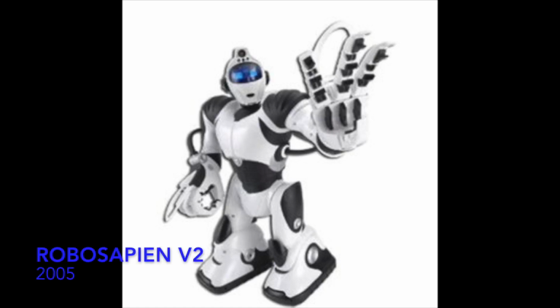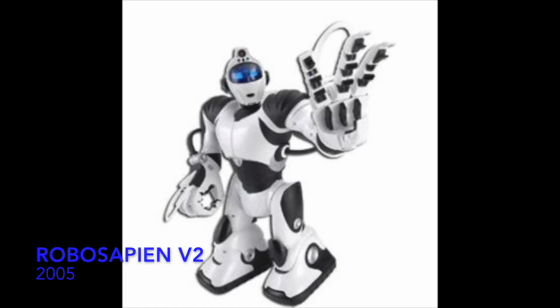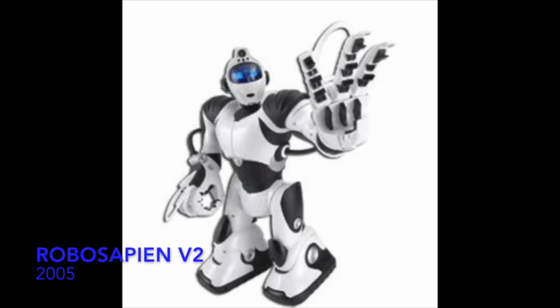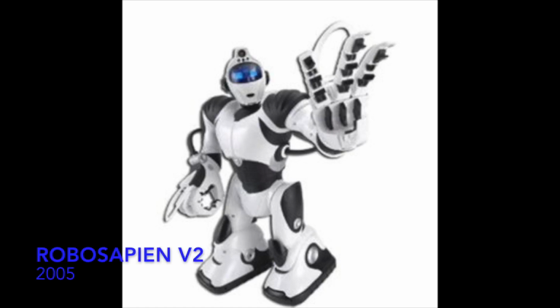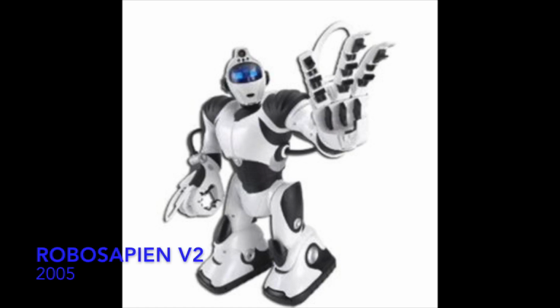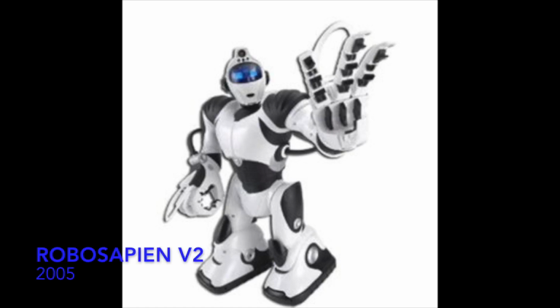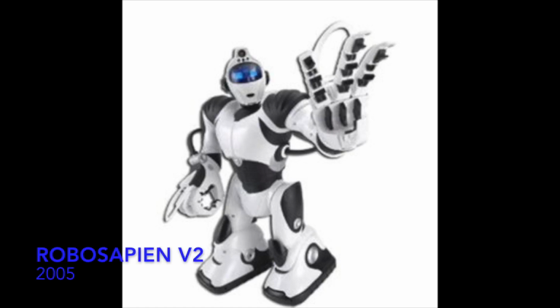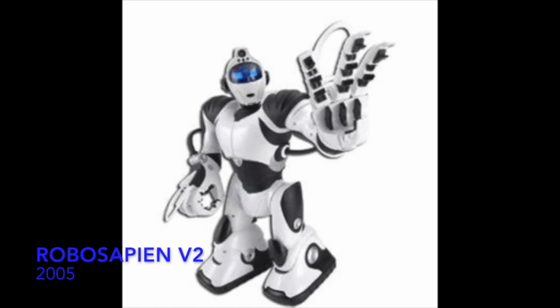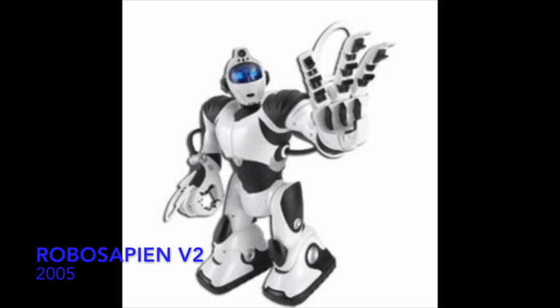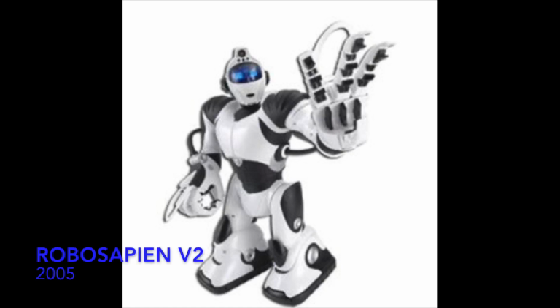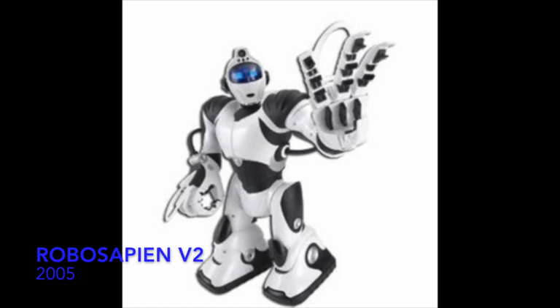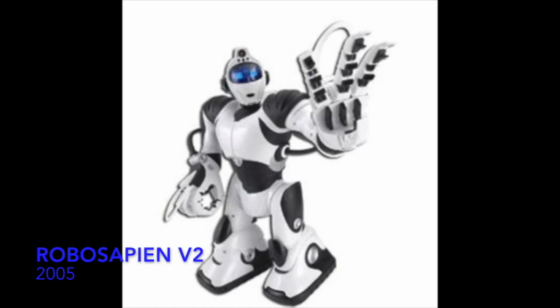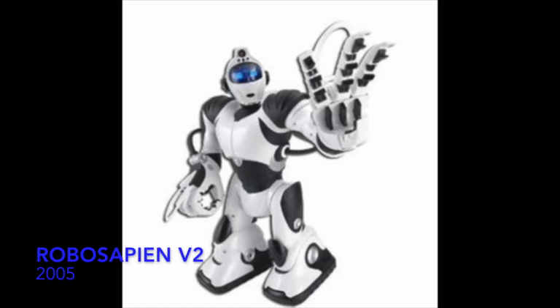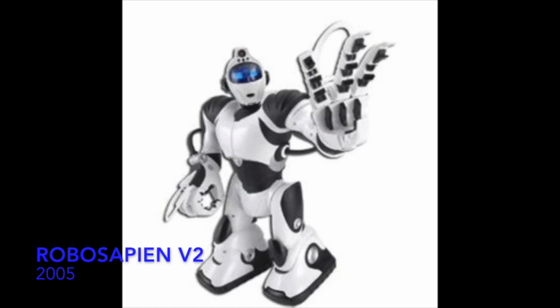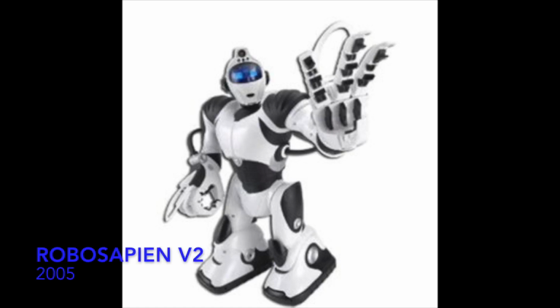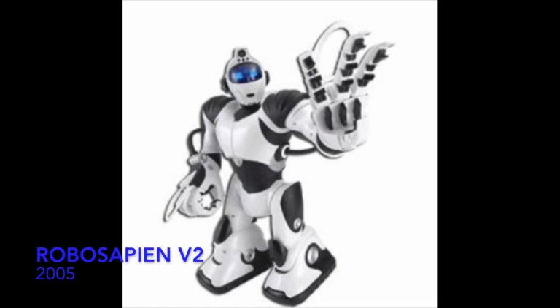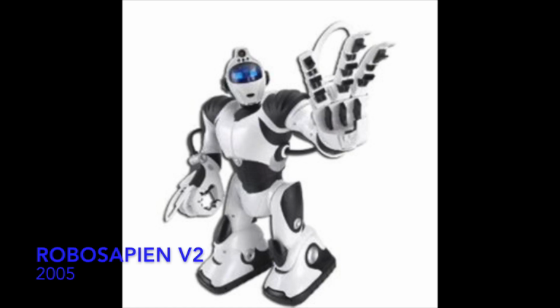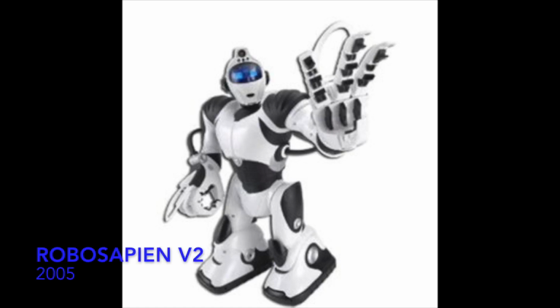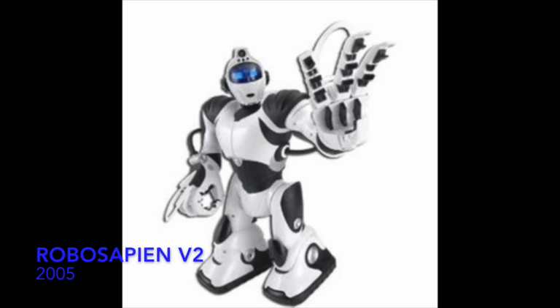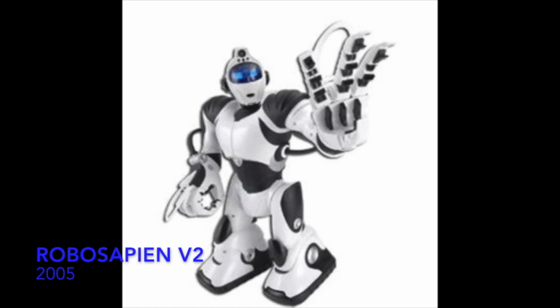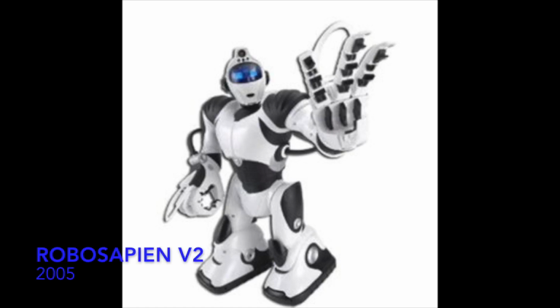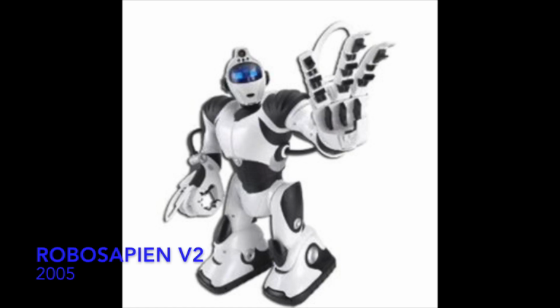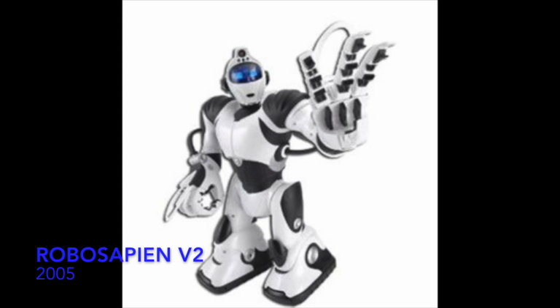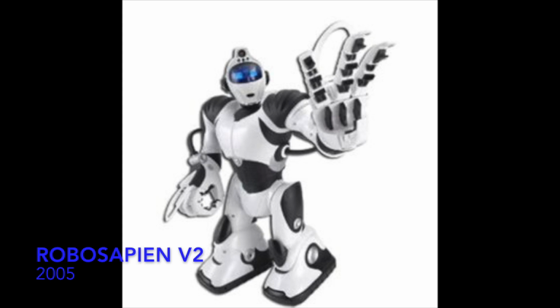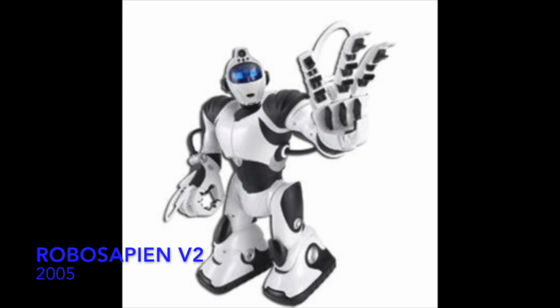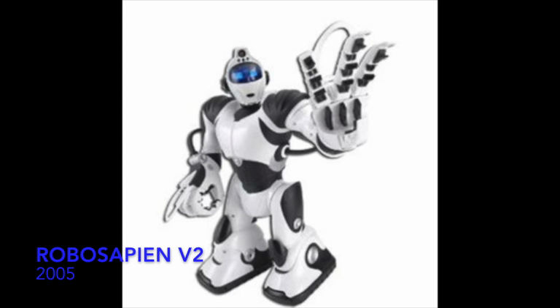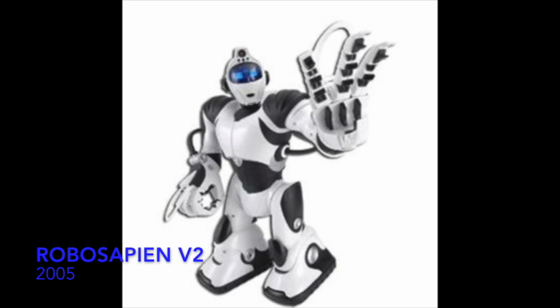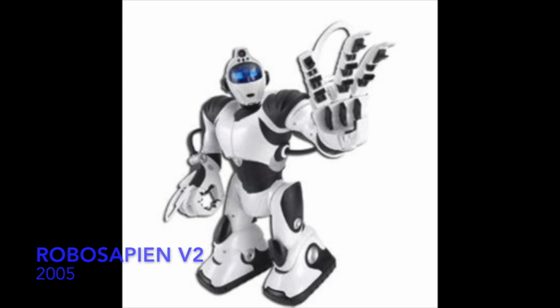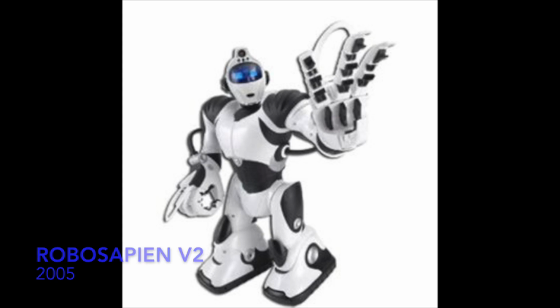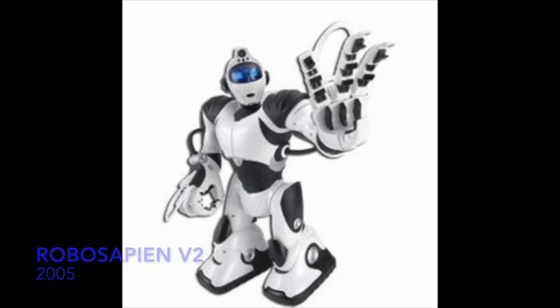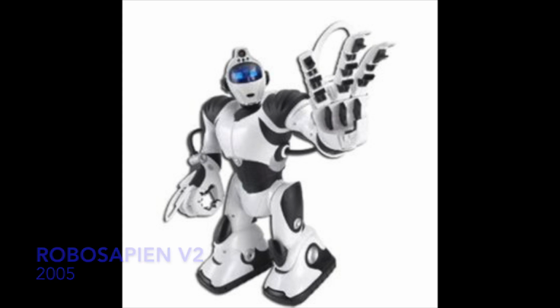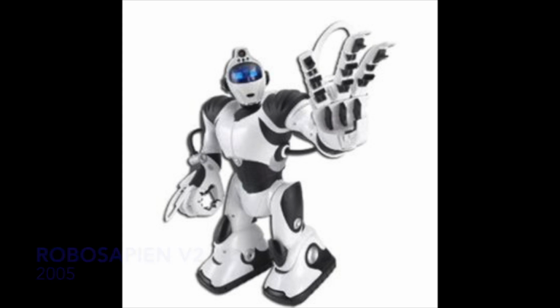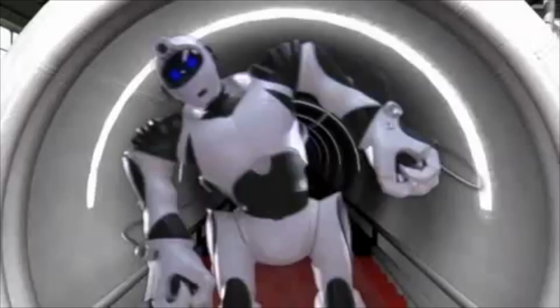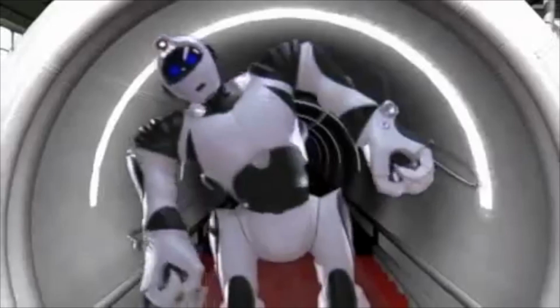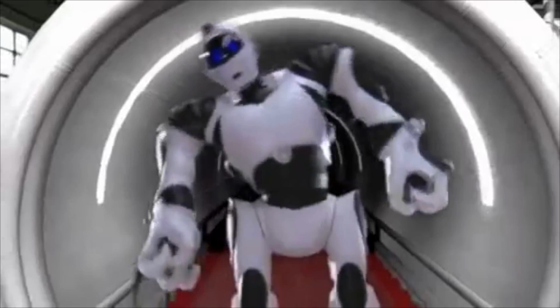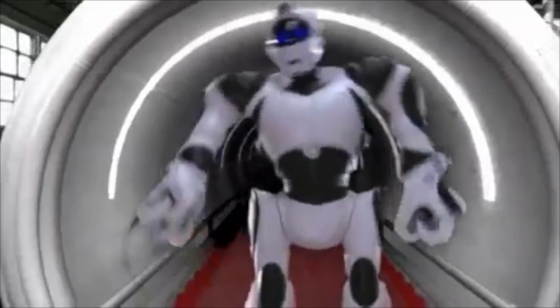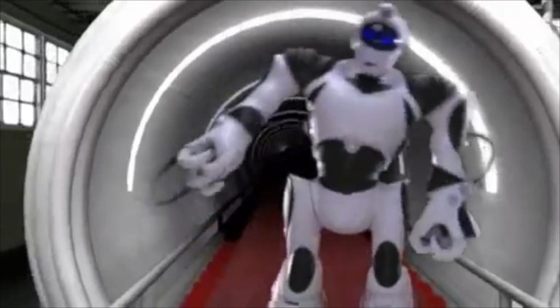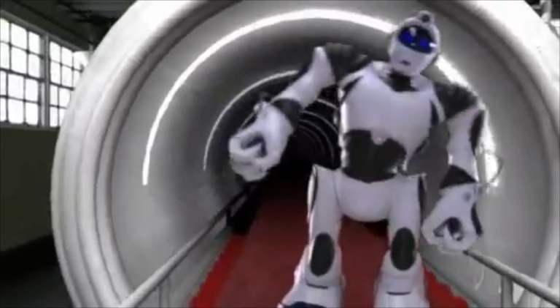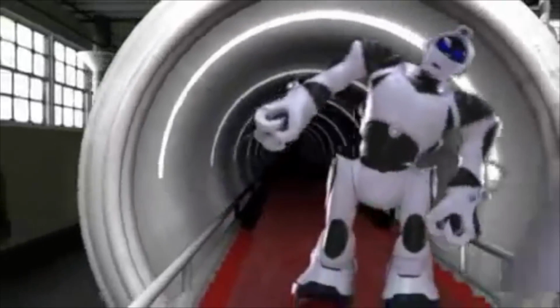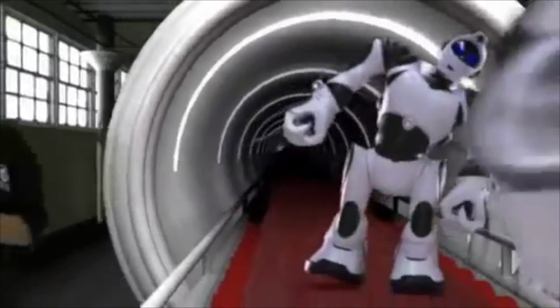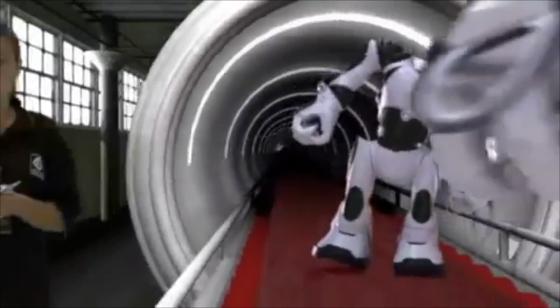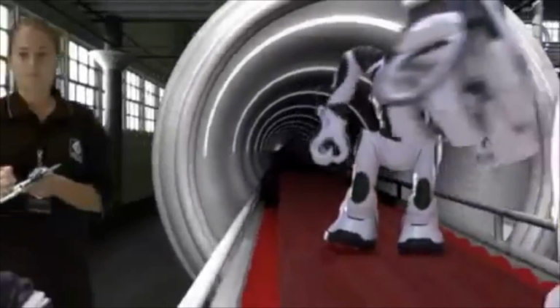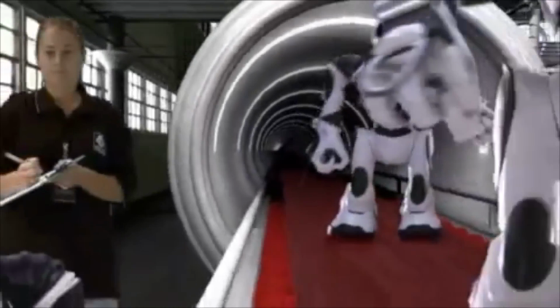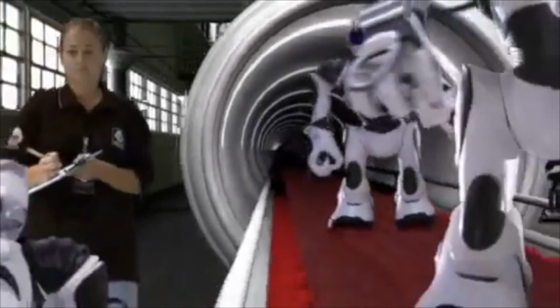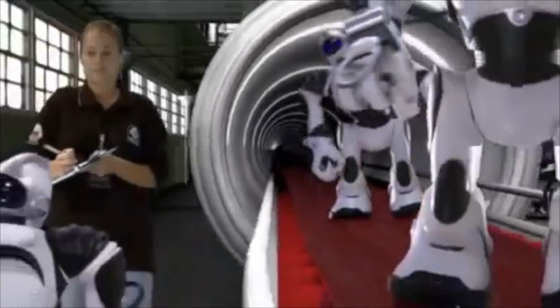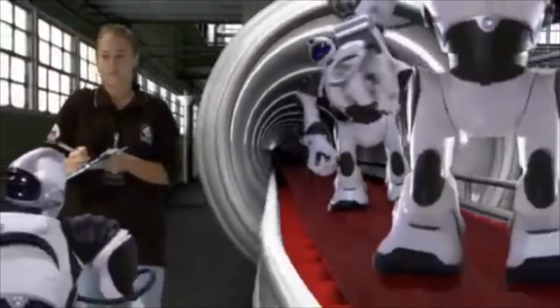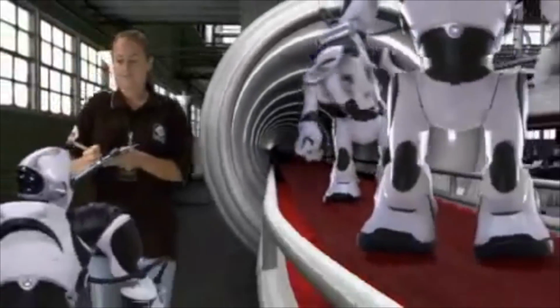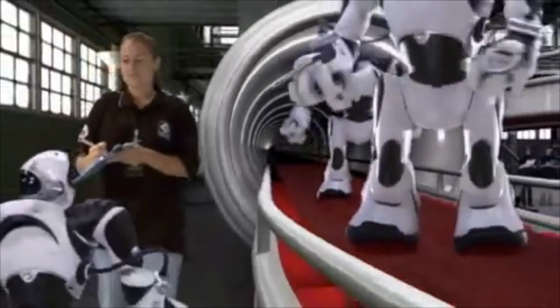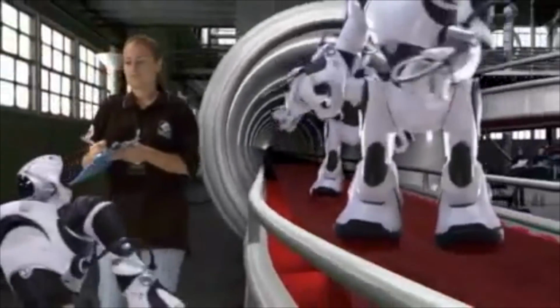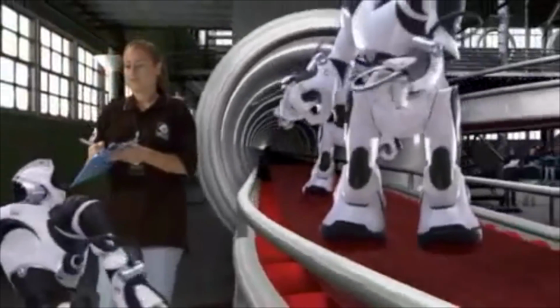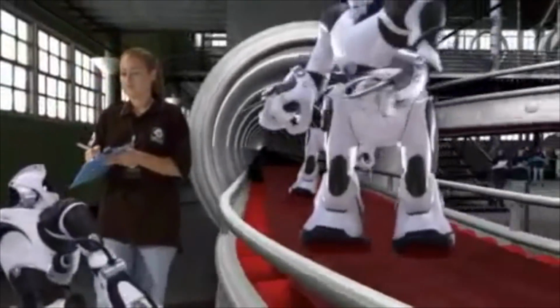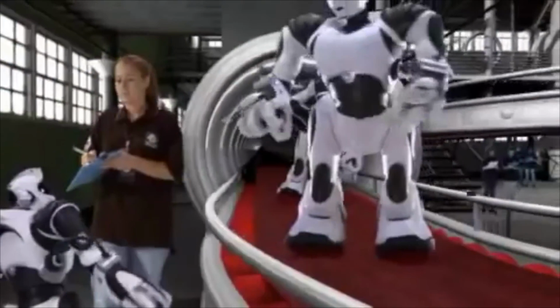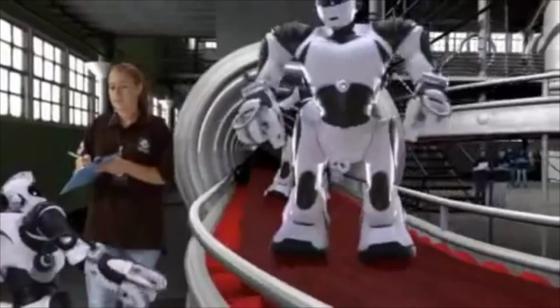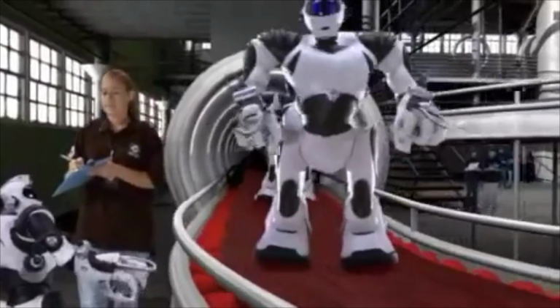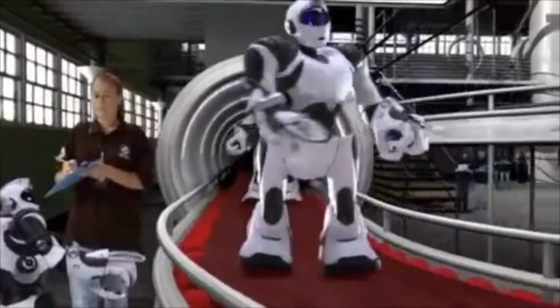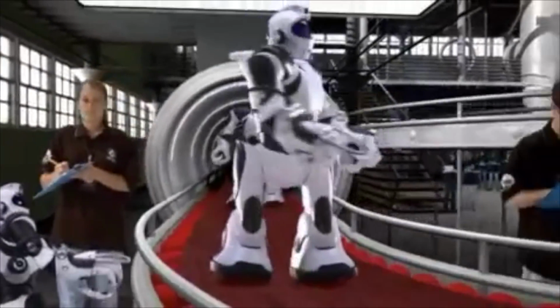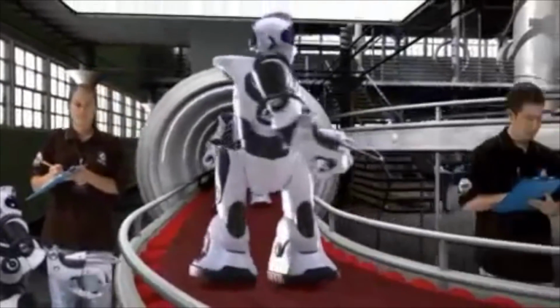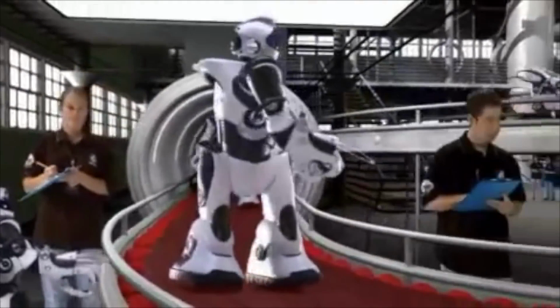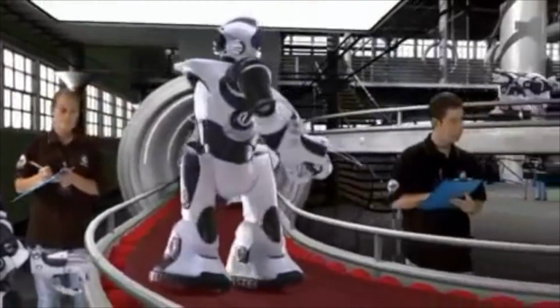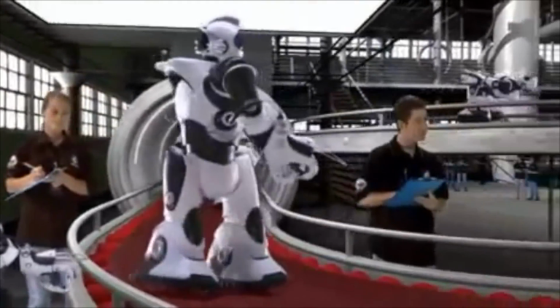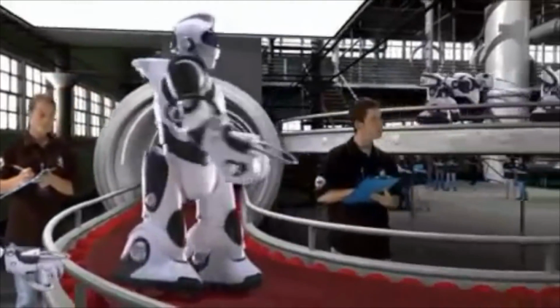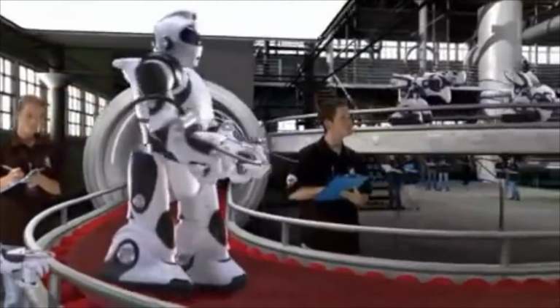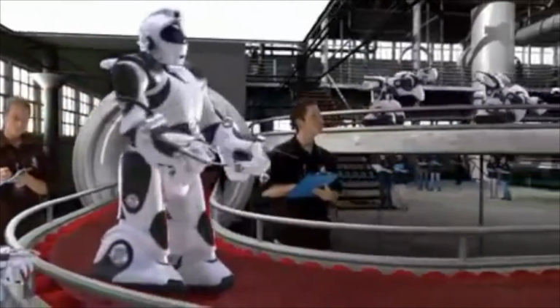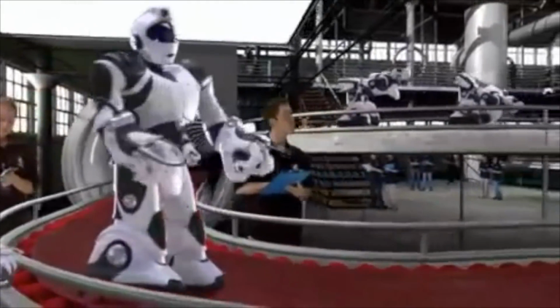RoboSapien V2, pre-release testing online. RoboSapien V2, pre-release testing online.